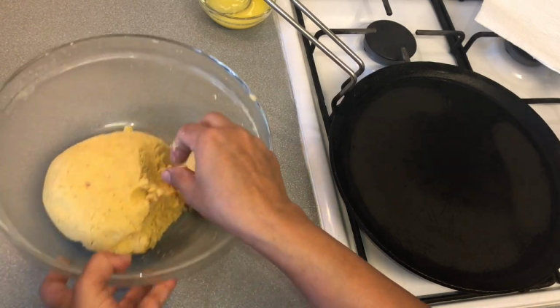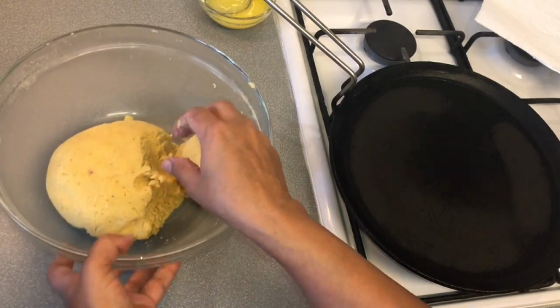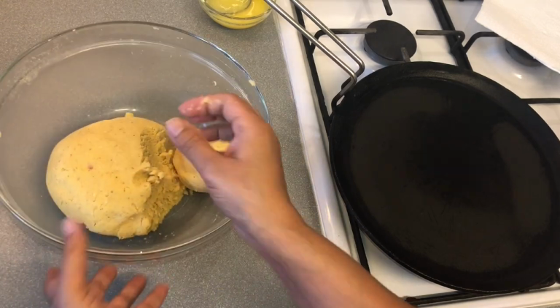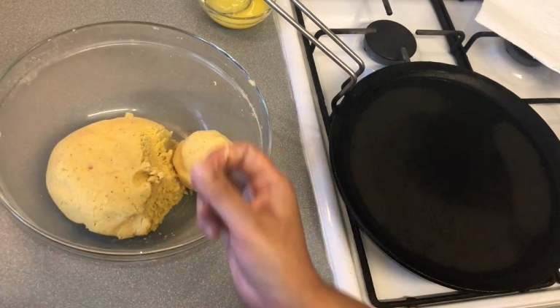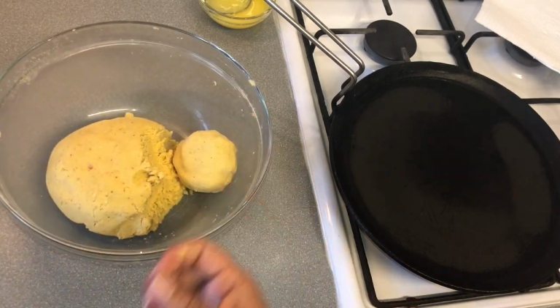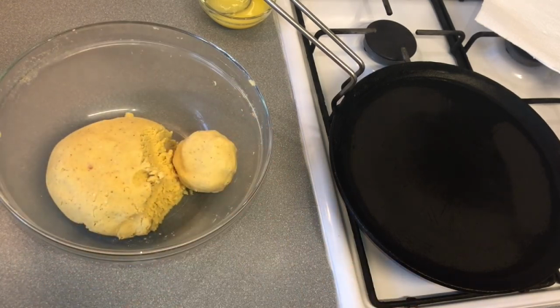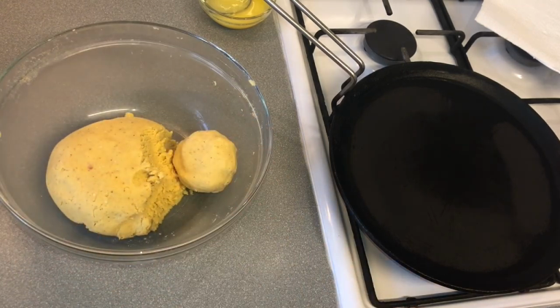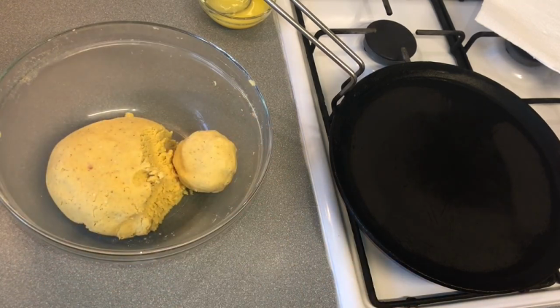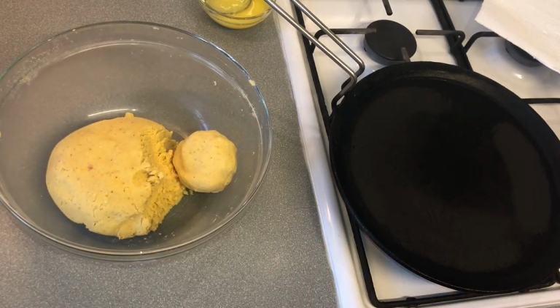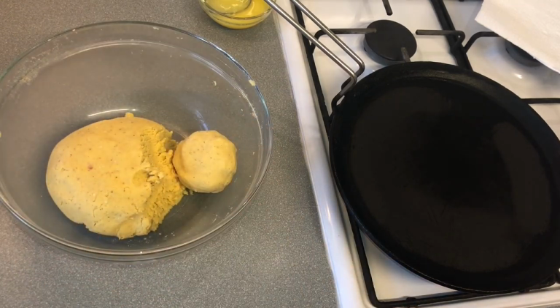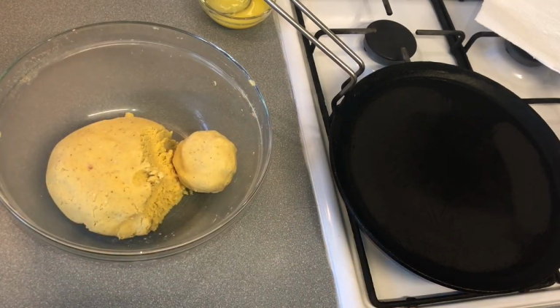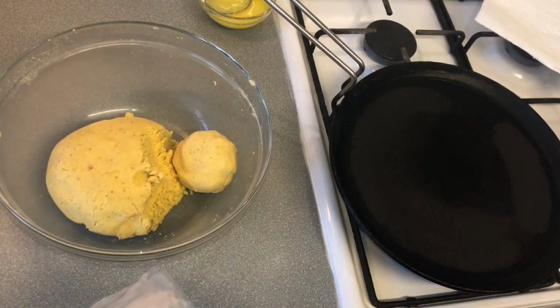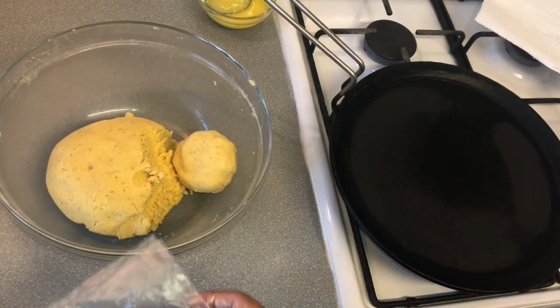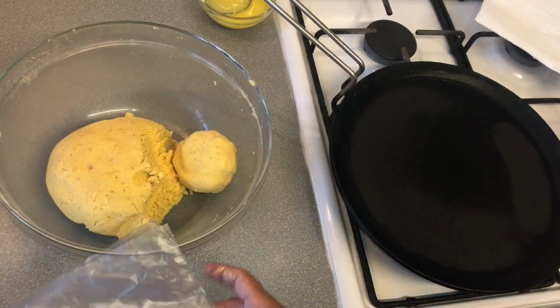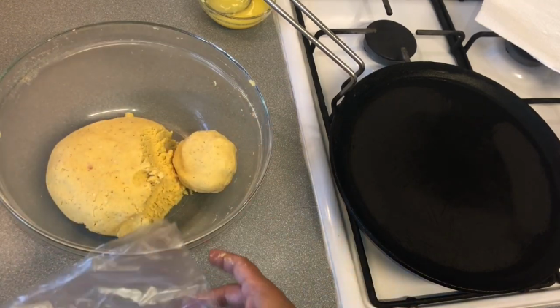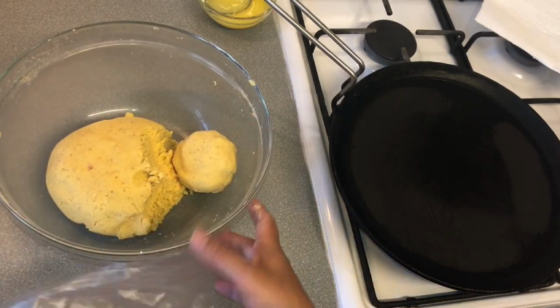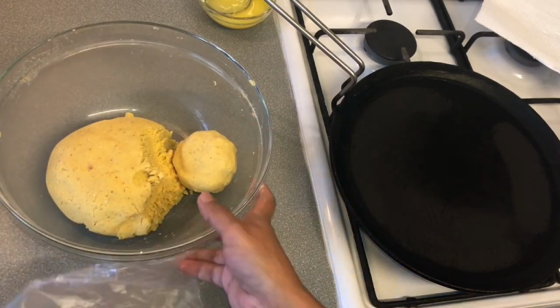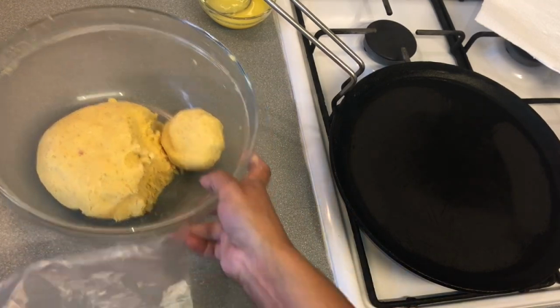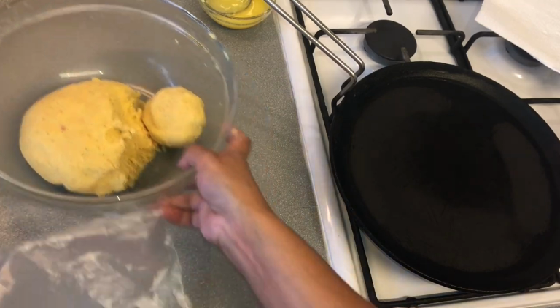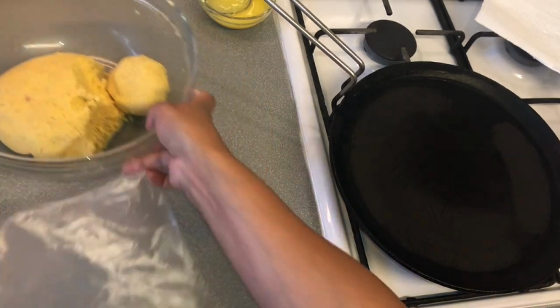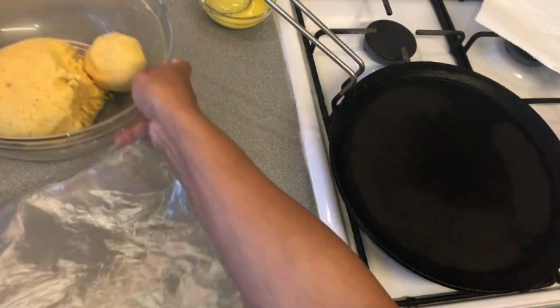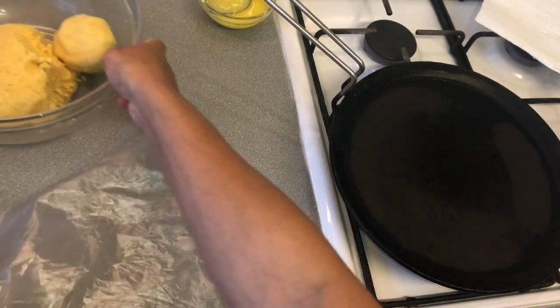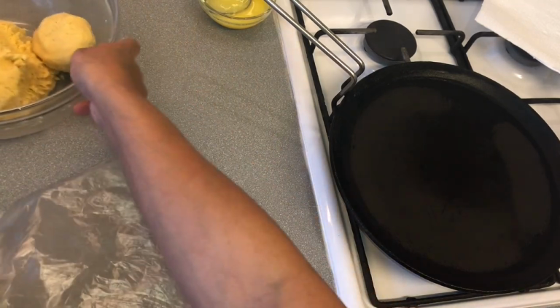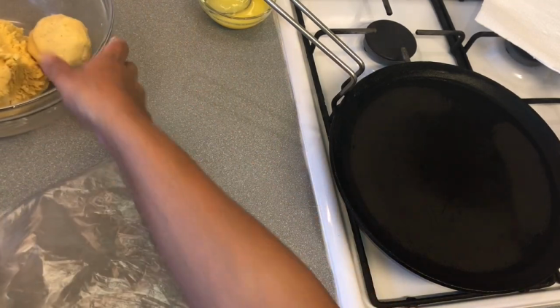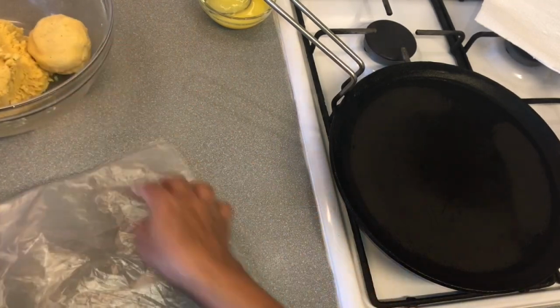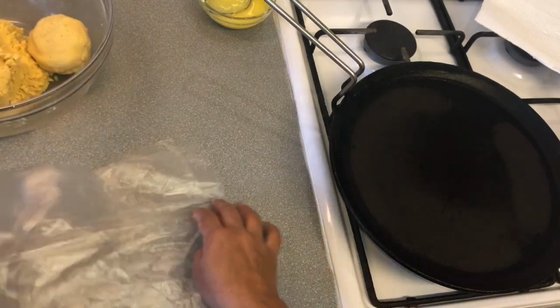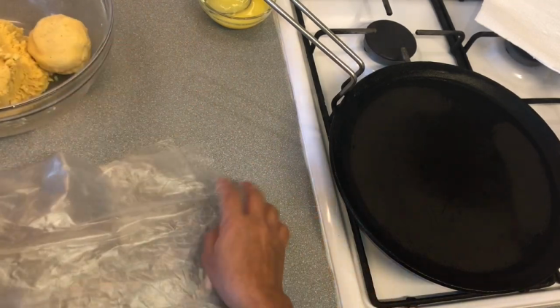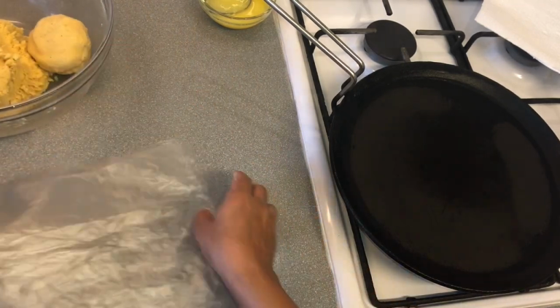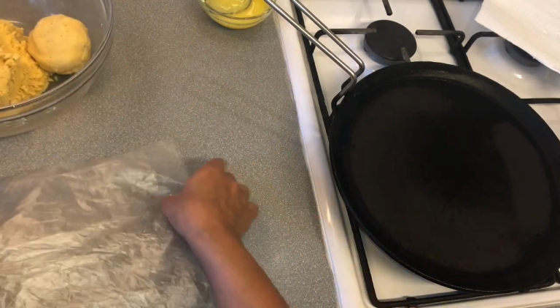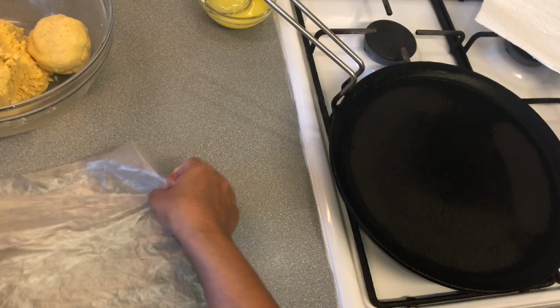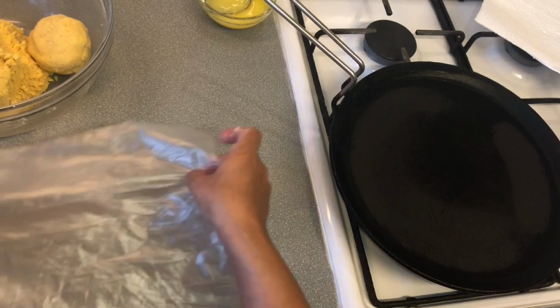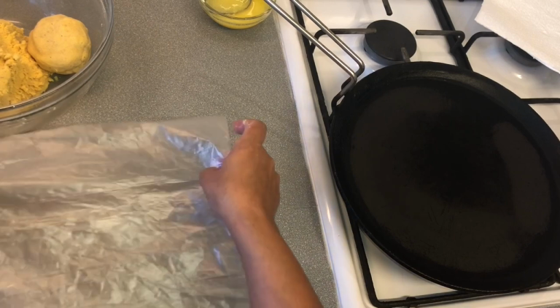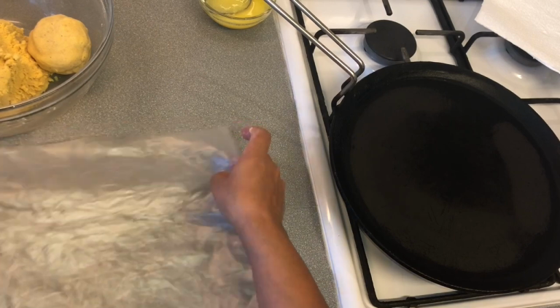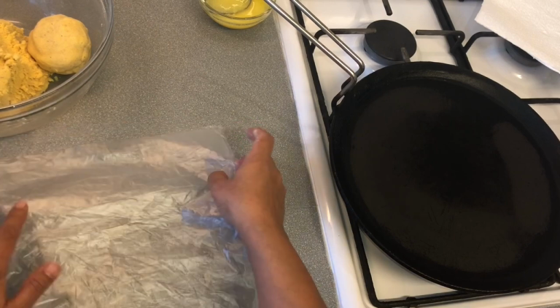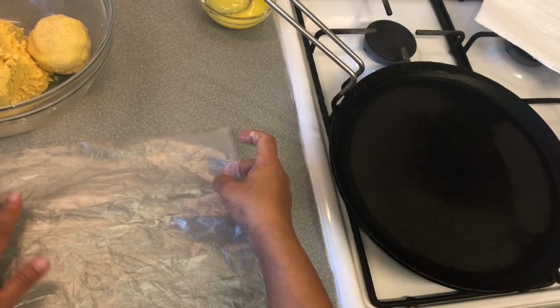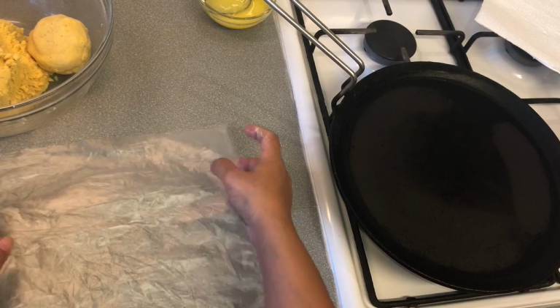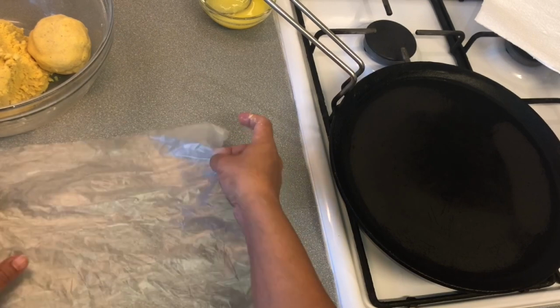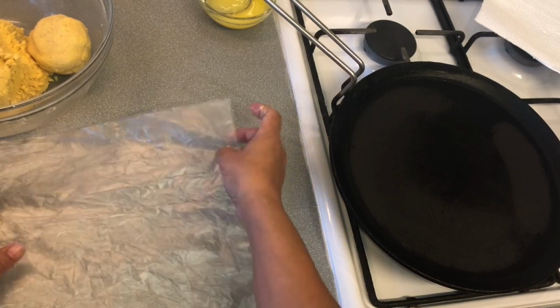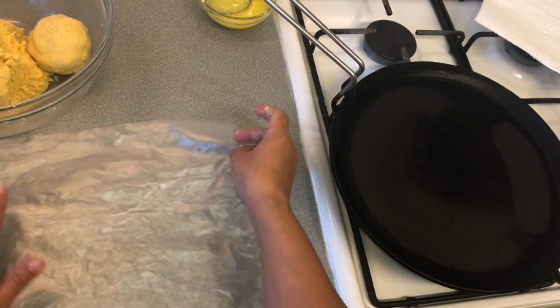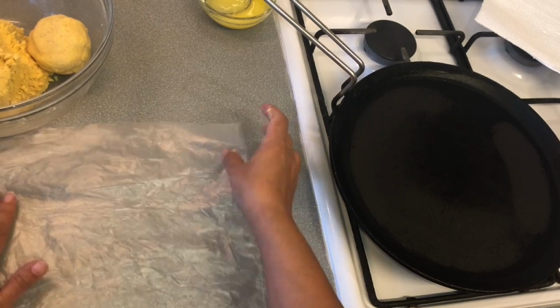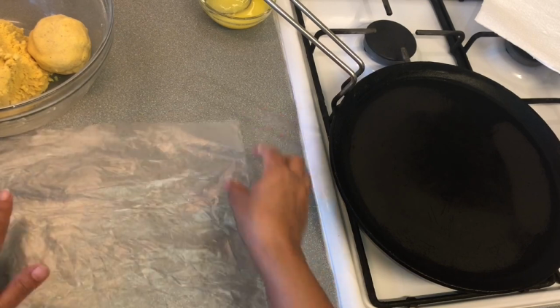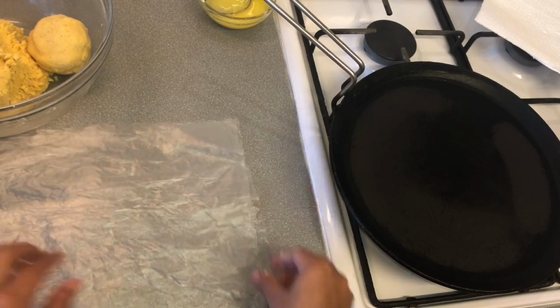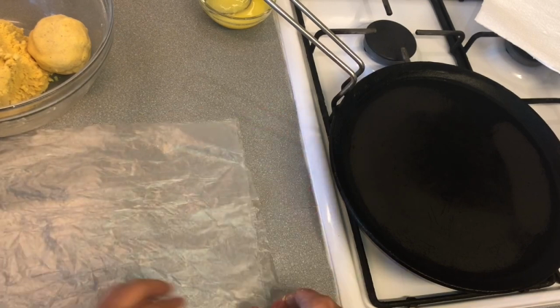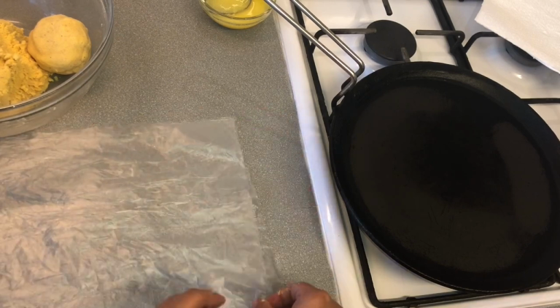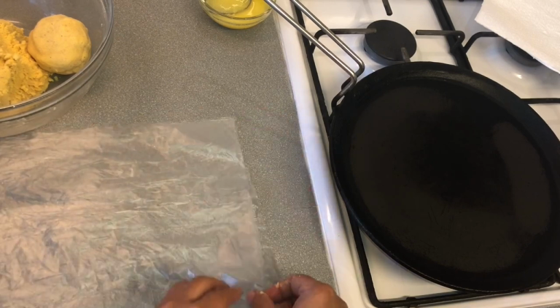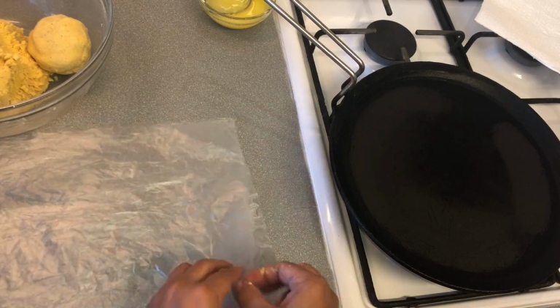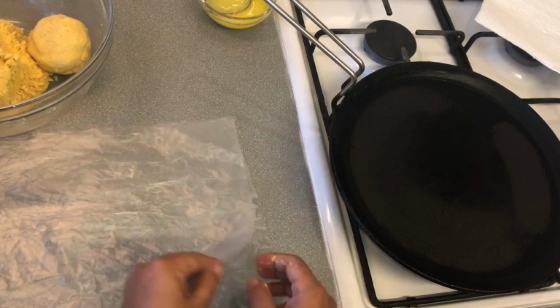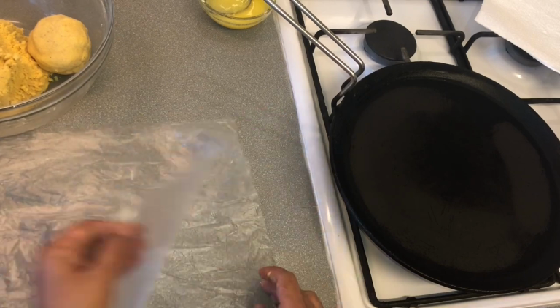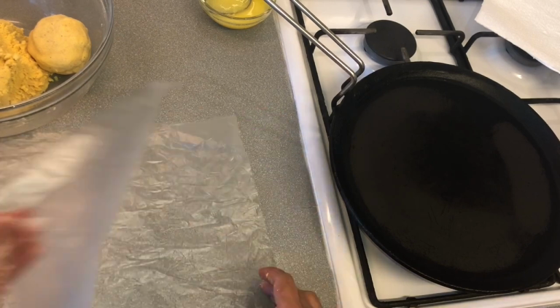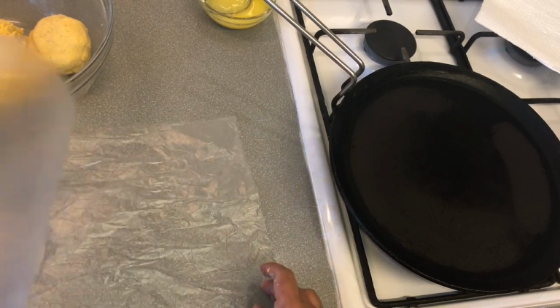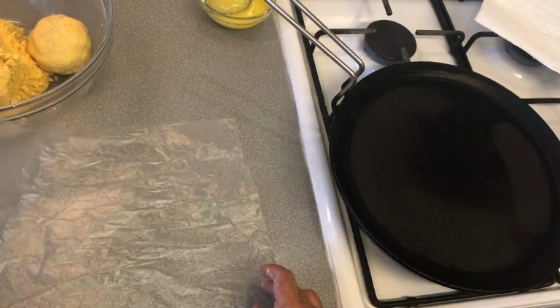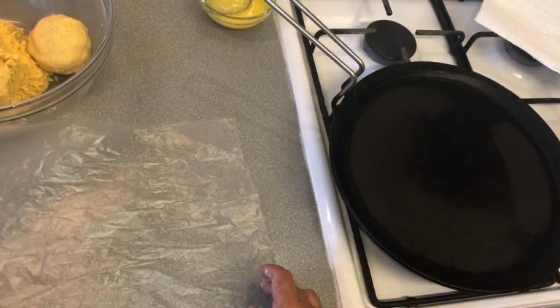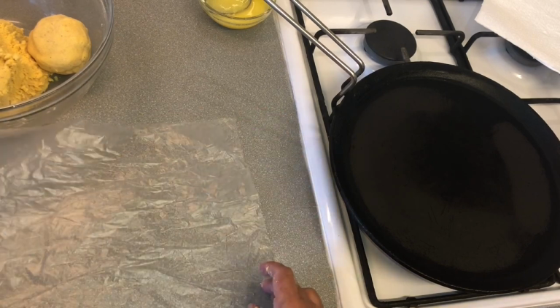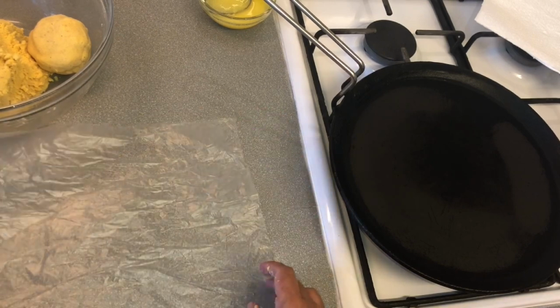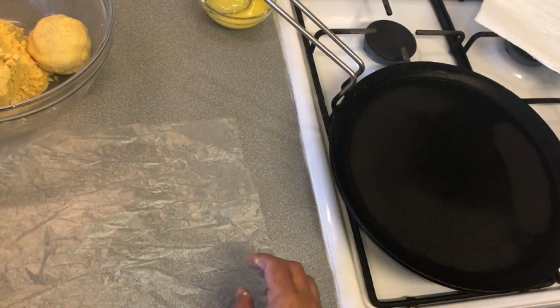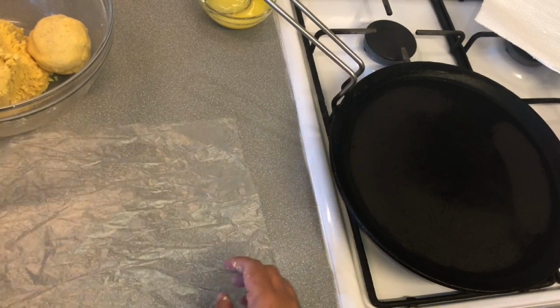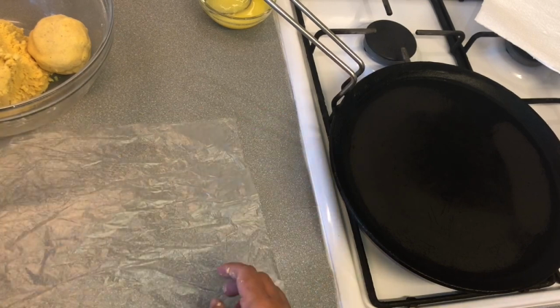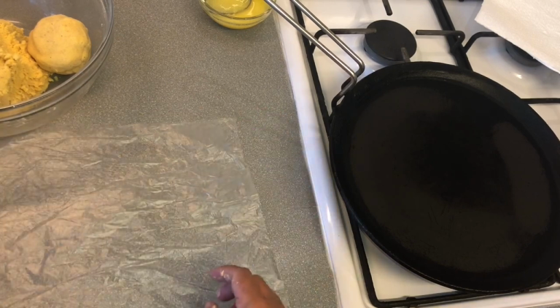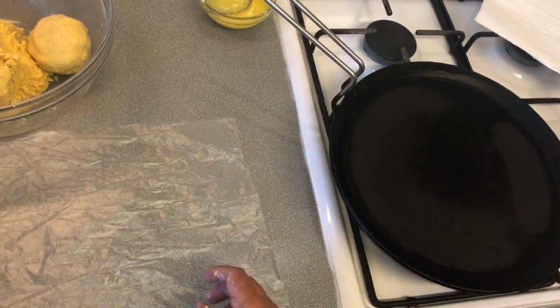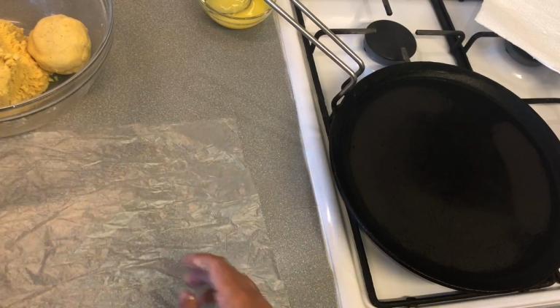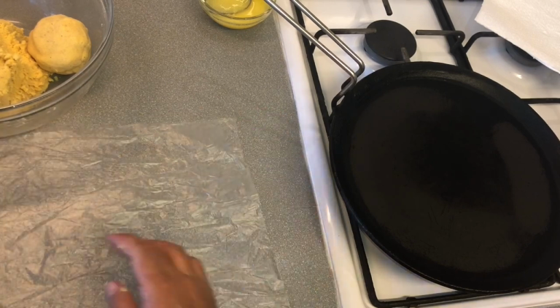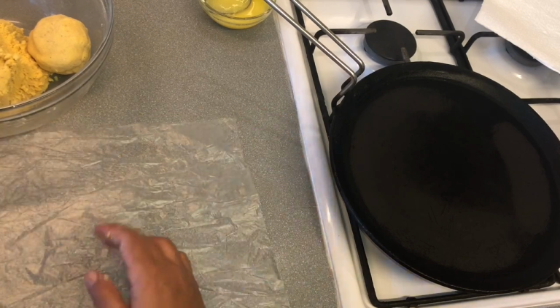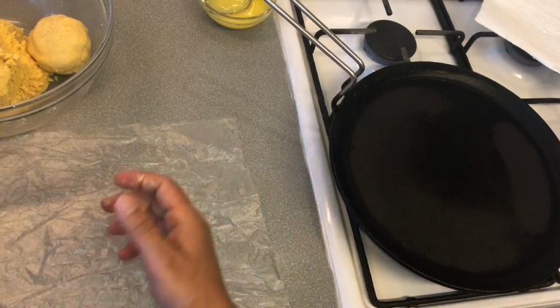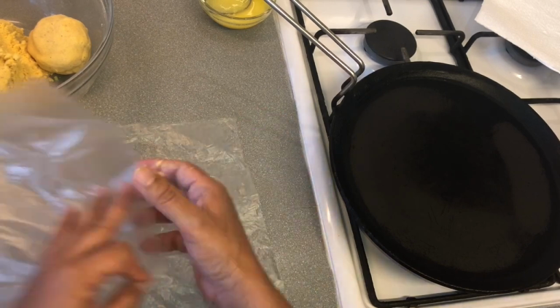I'm using these food separating sheets to flatten the bread. You can use any freezing bag if you don't have these.